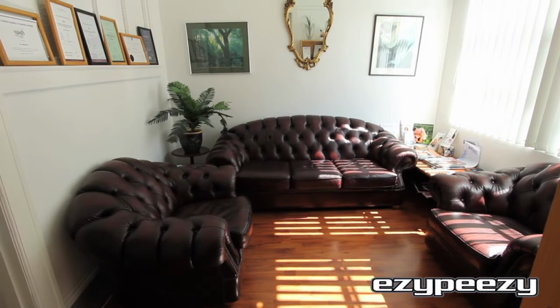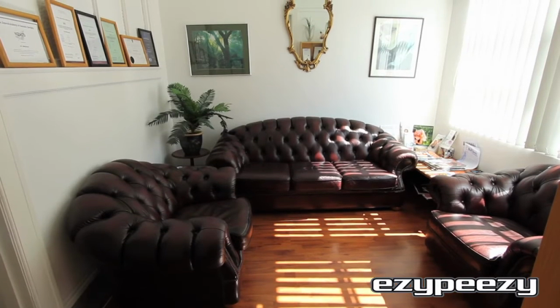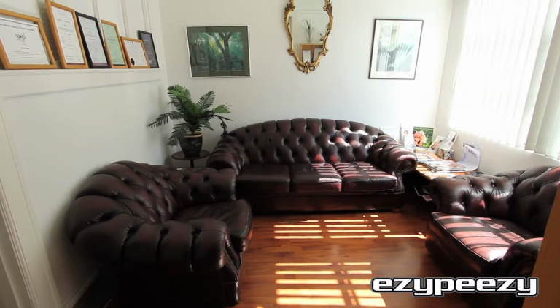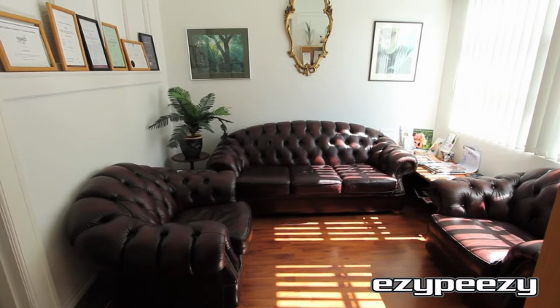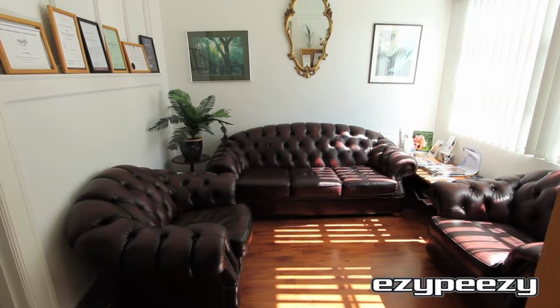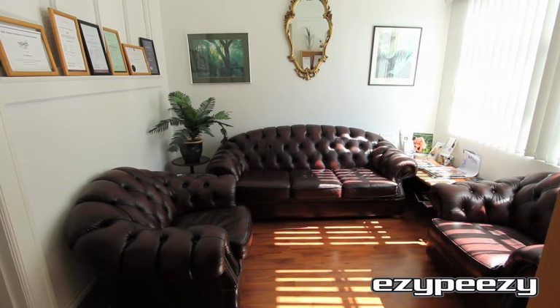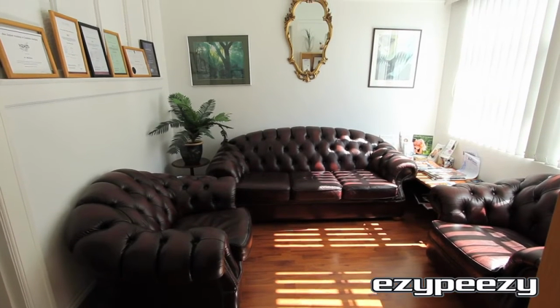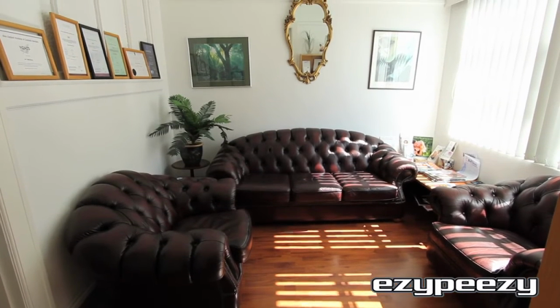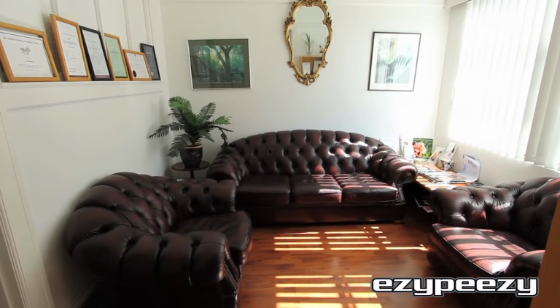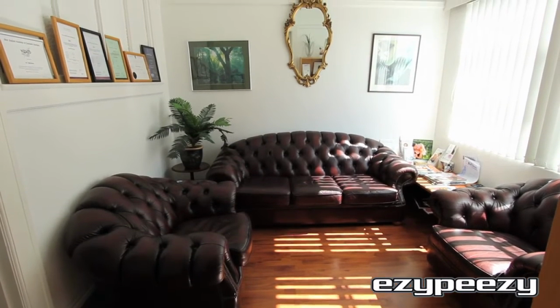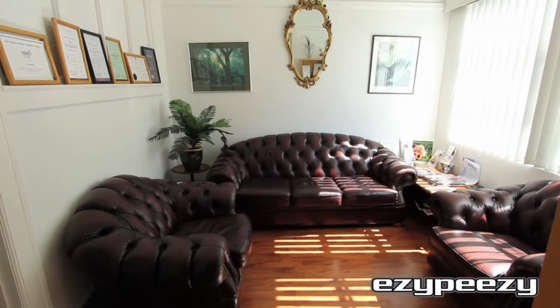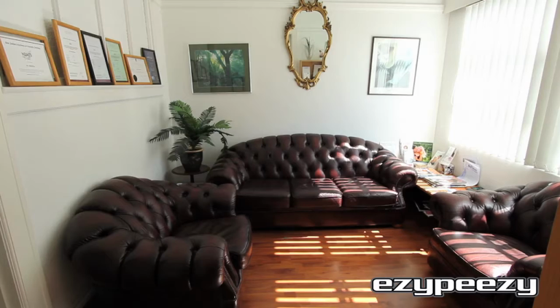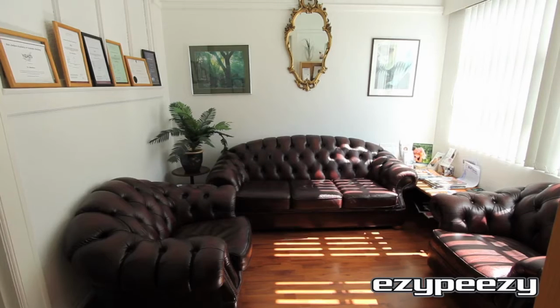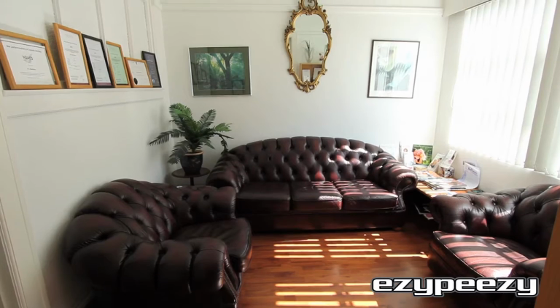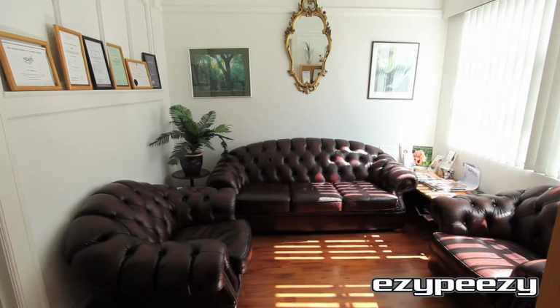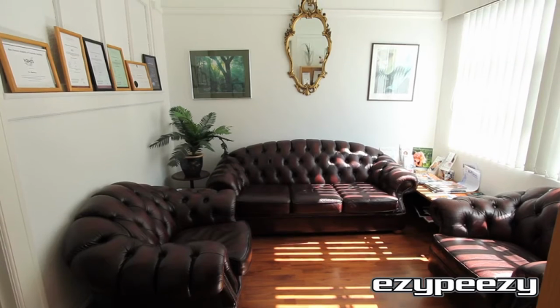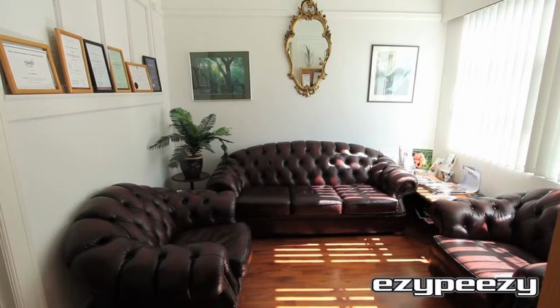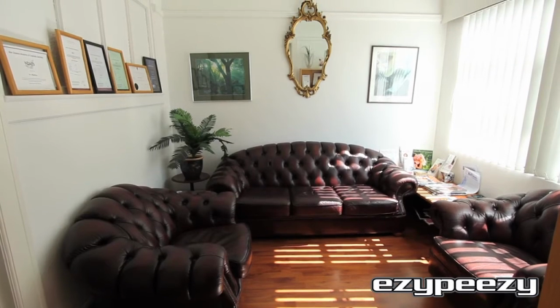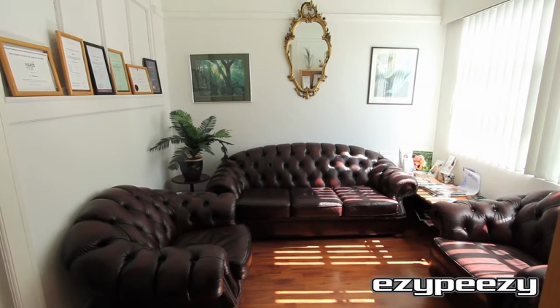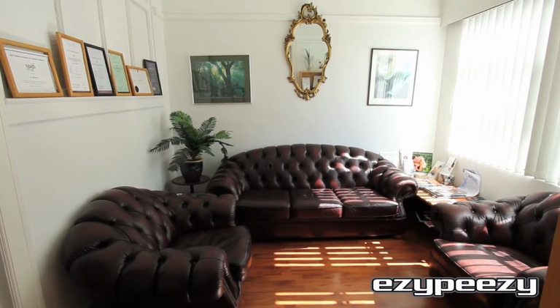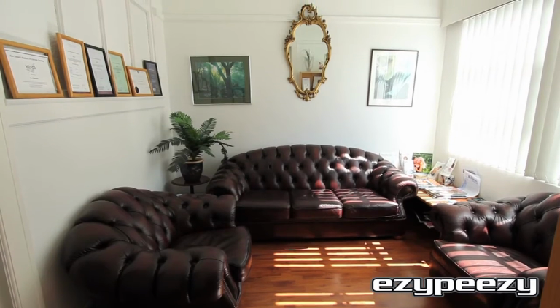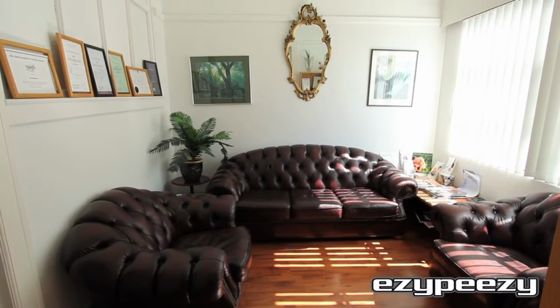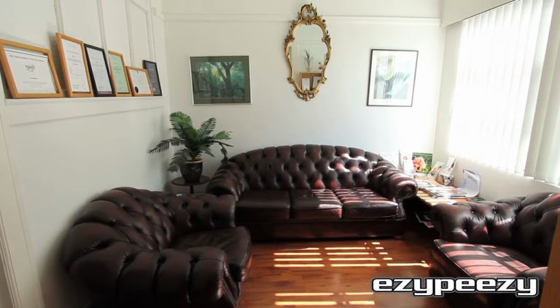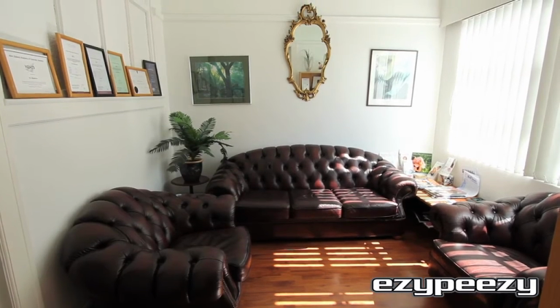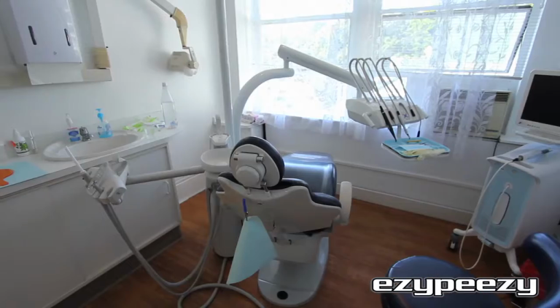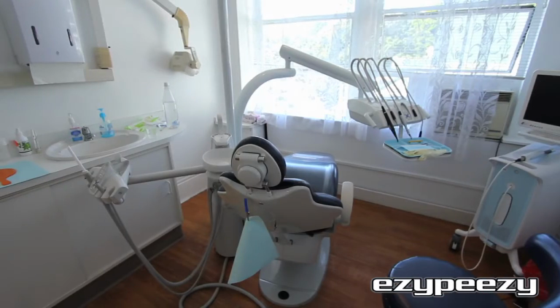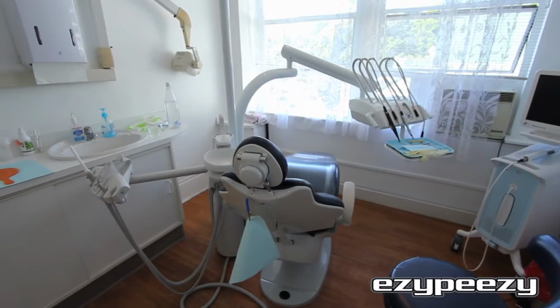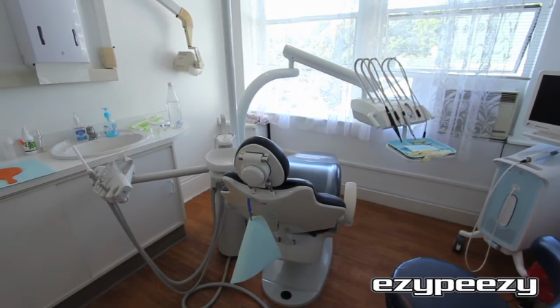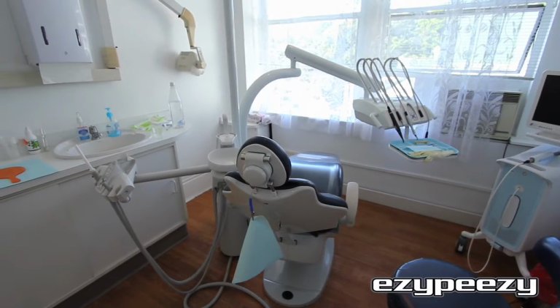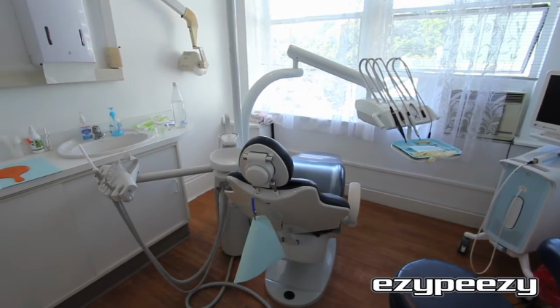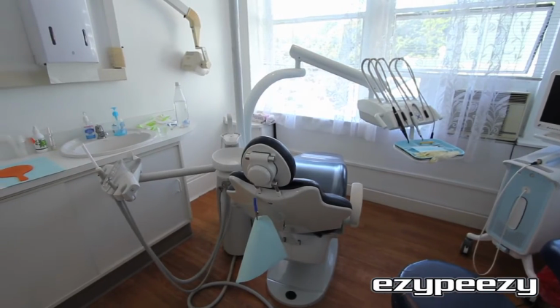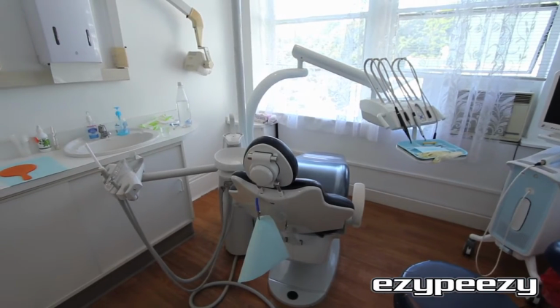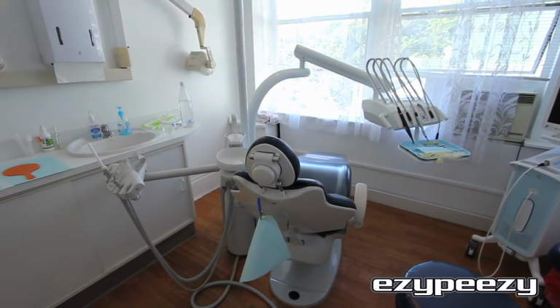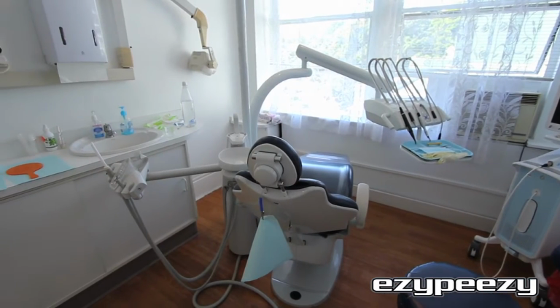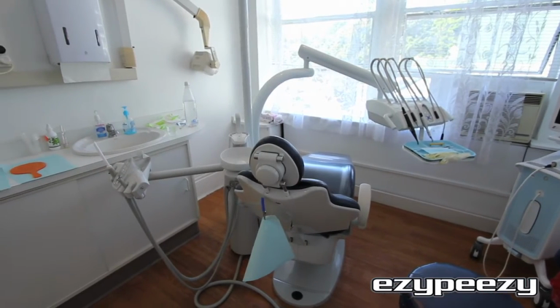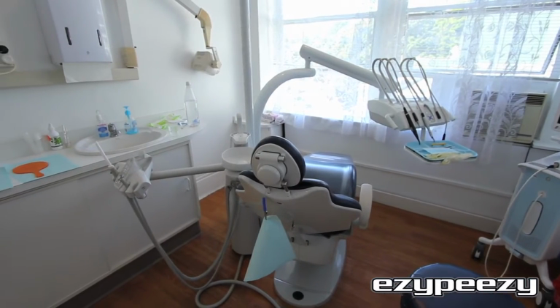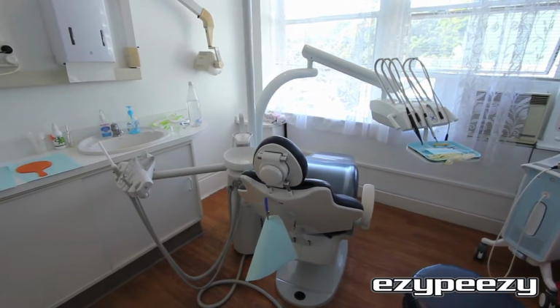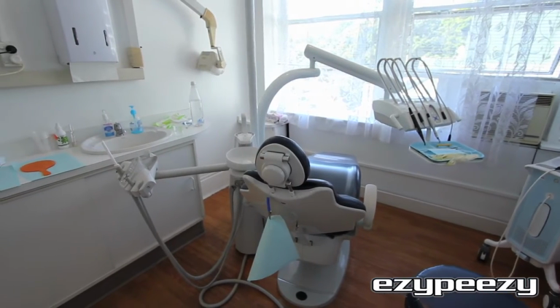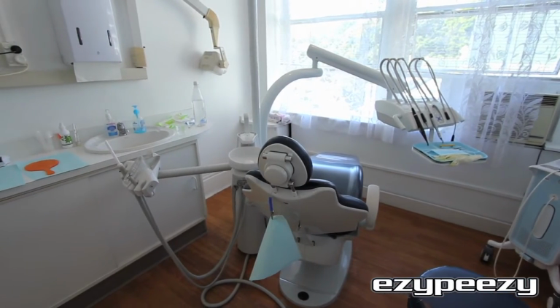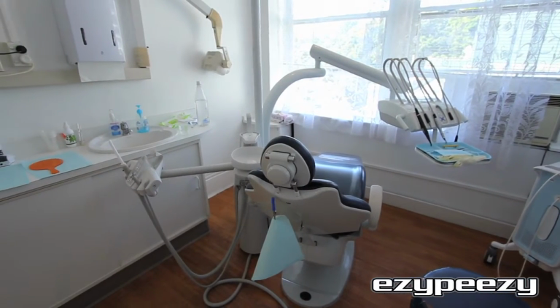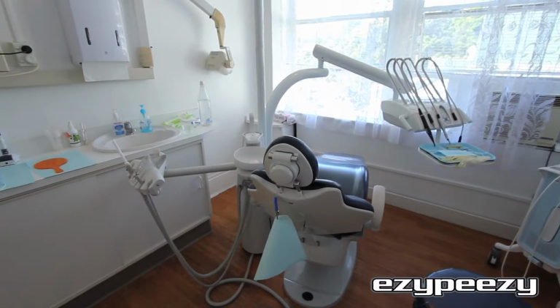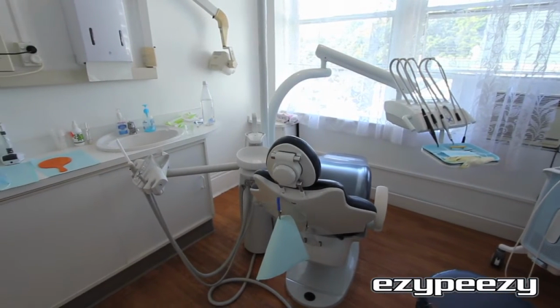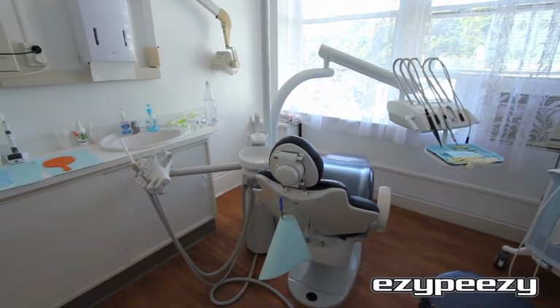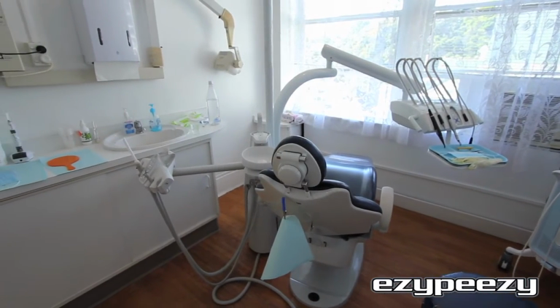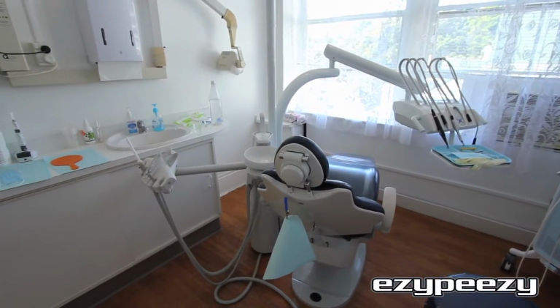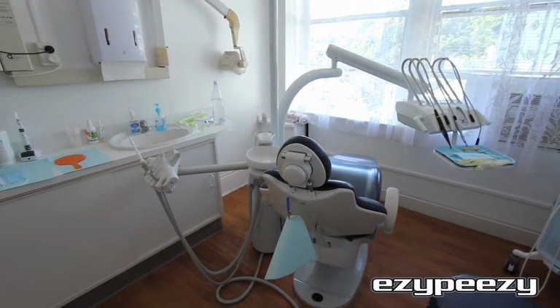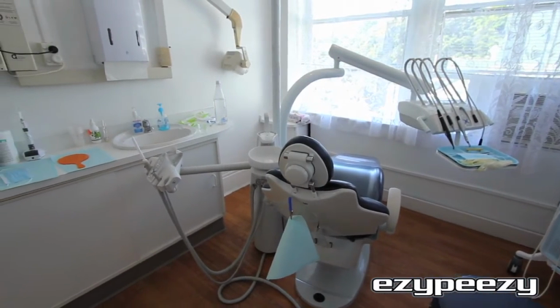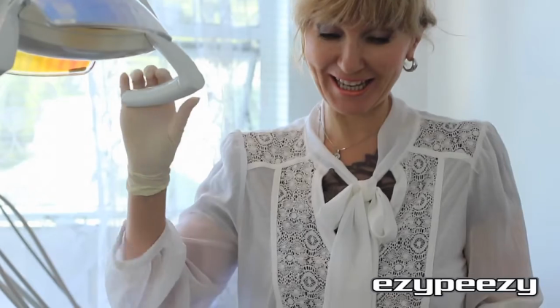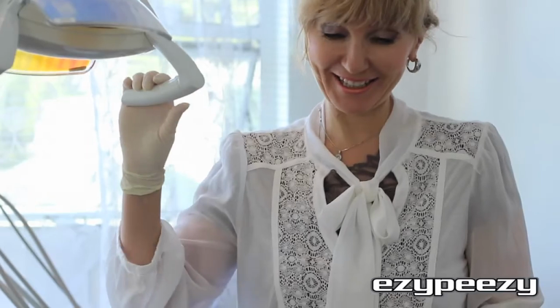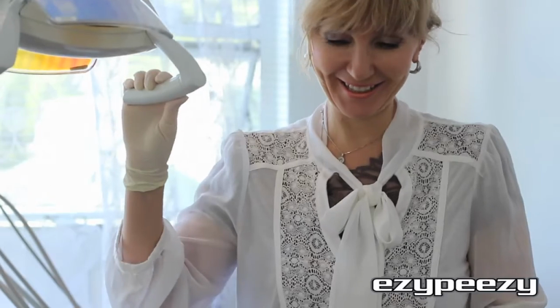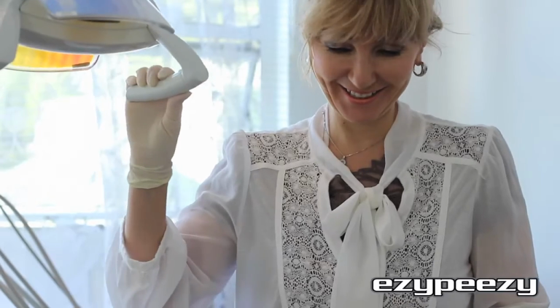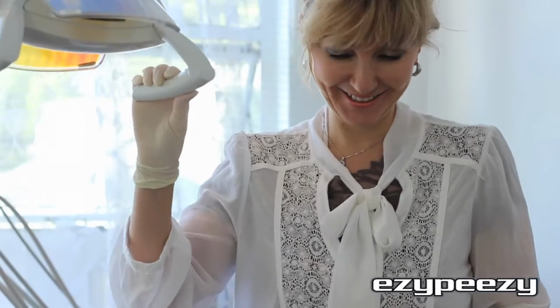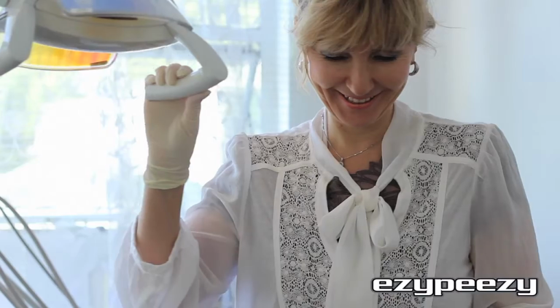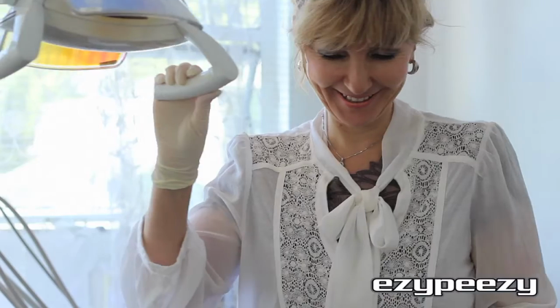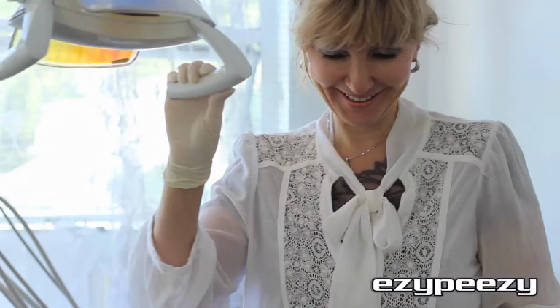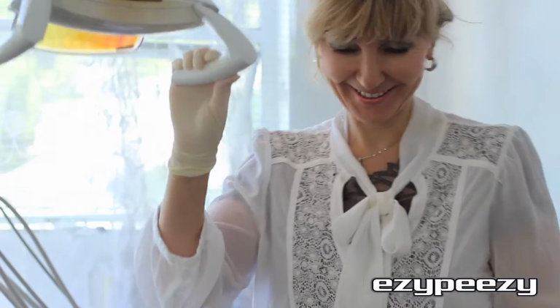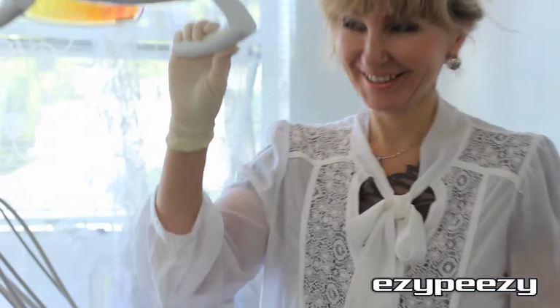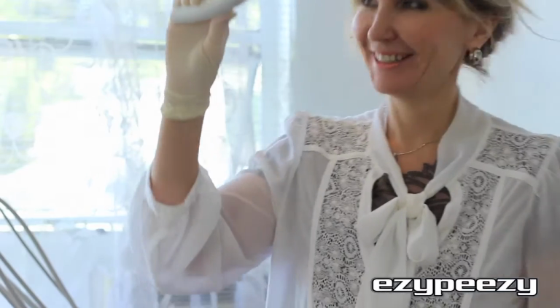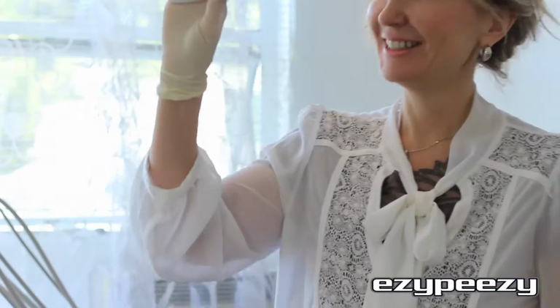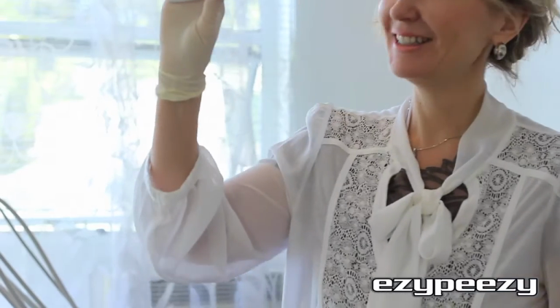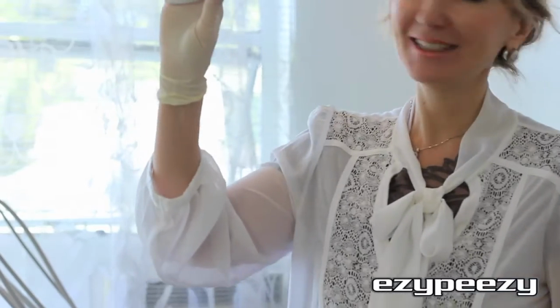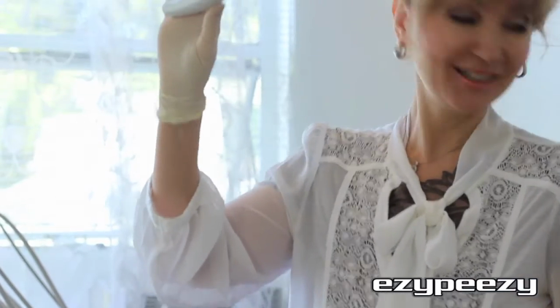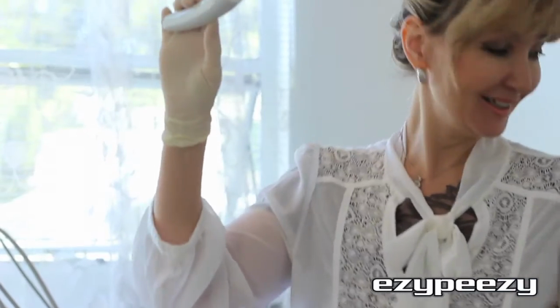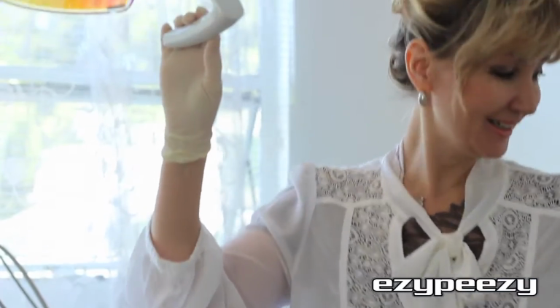We offer general dental treatments consisting of fillings, wisdom tooth extractions, and free dental treatment to school children.